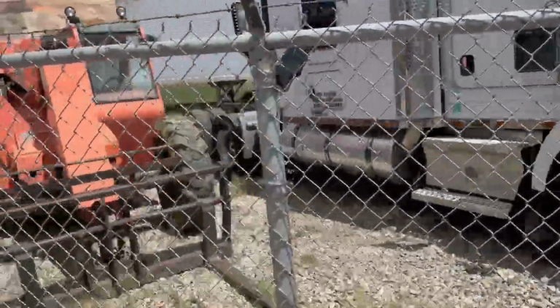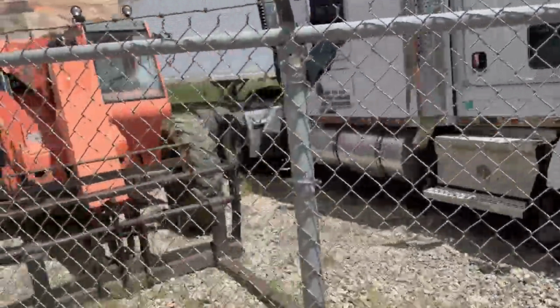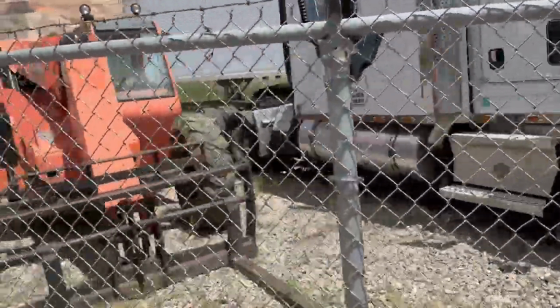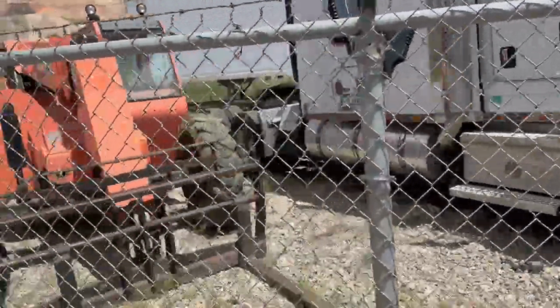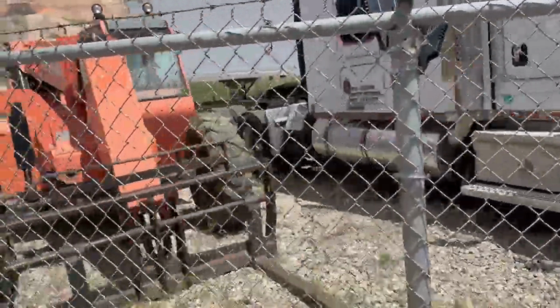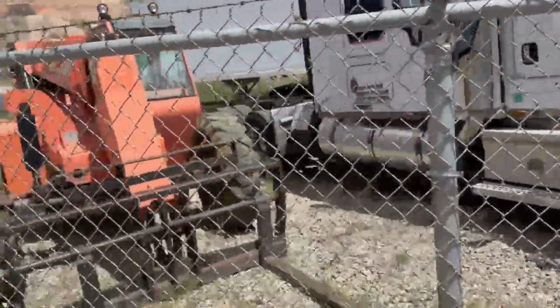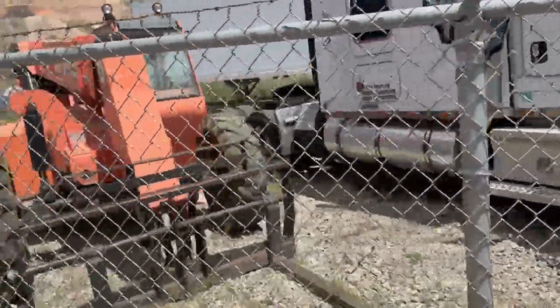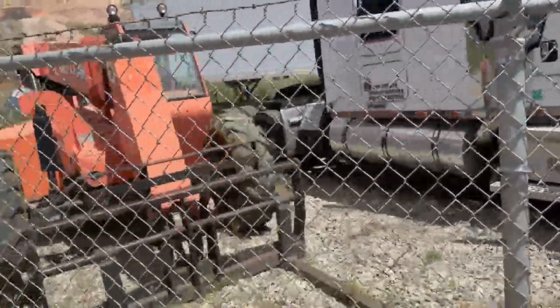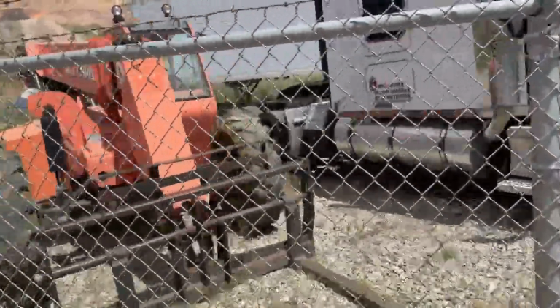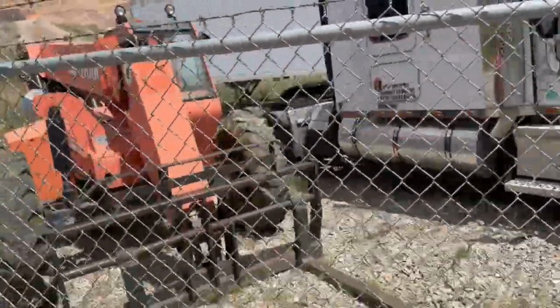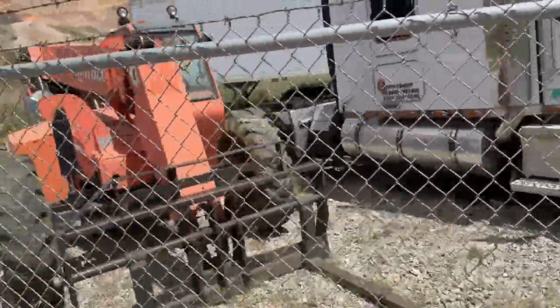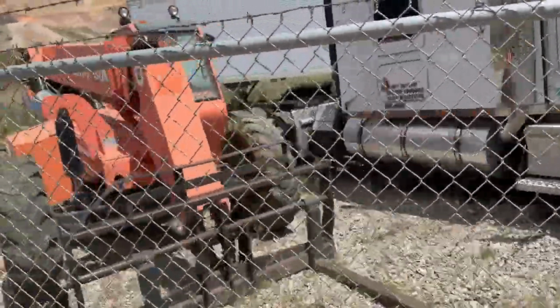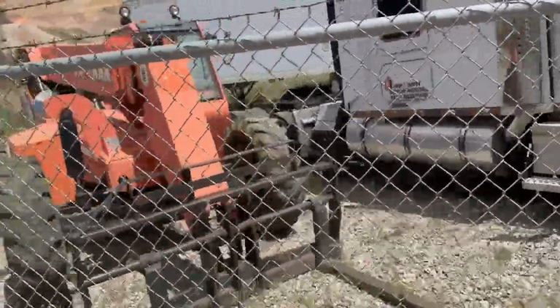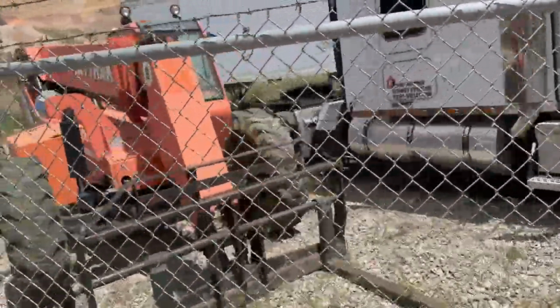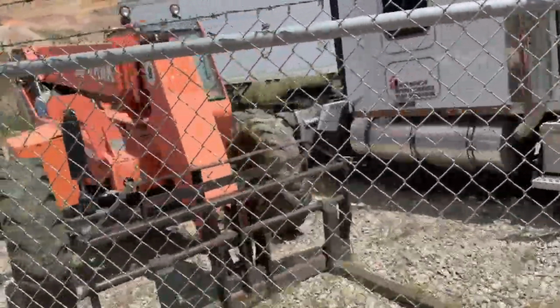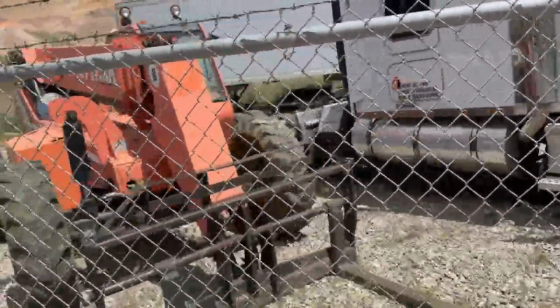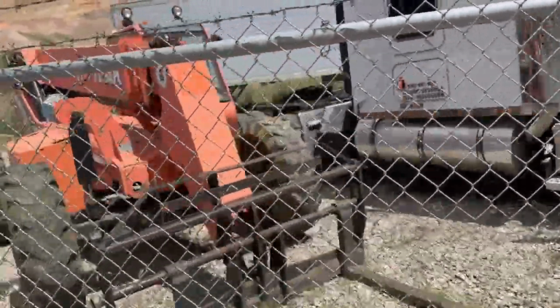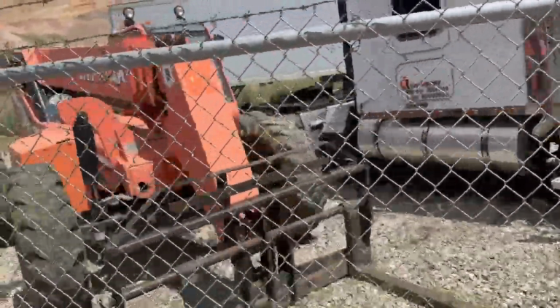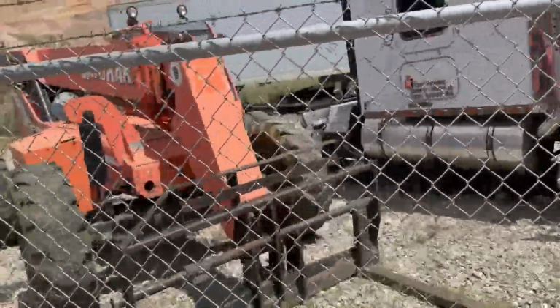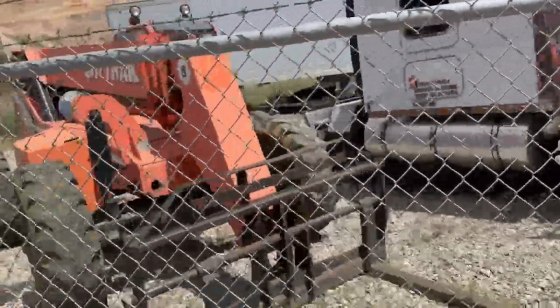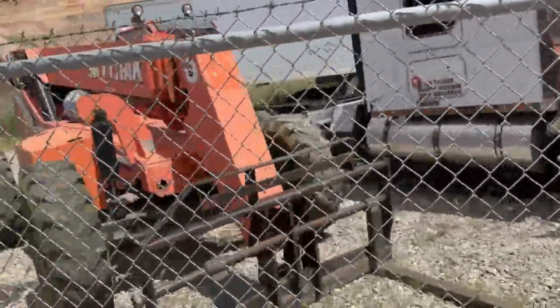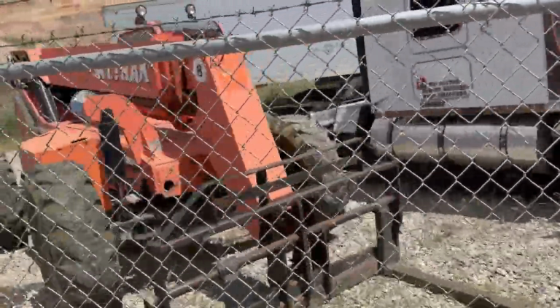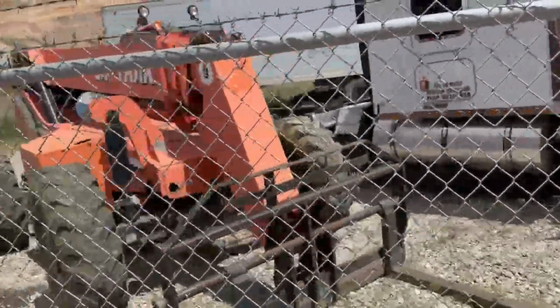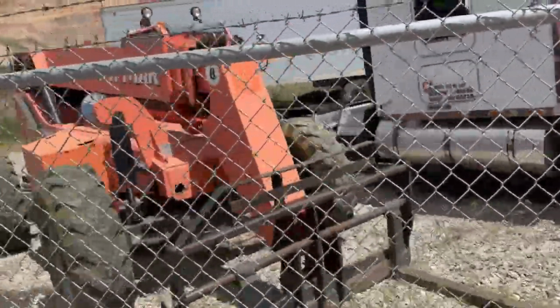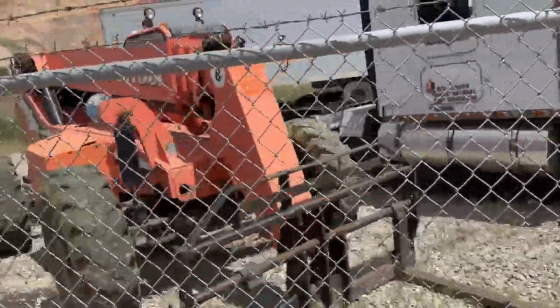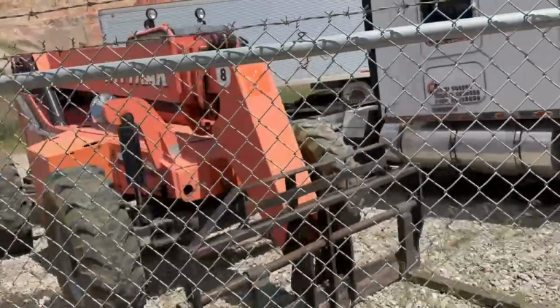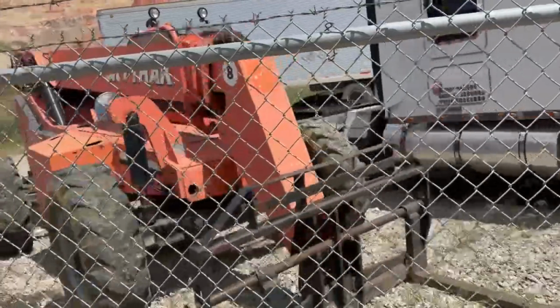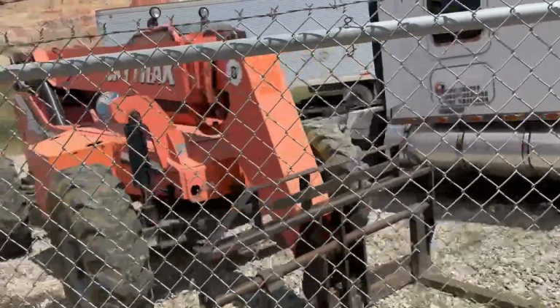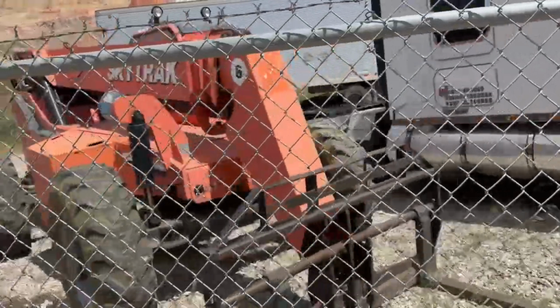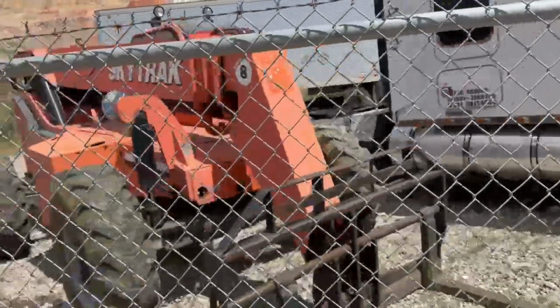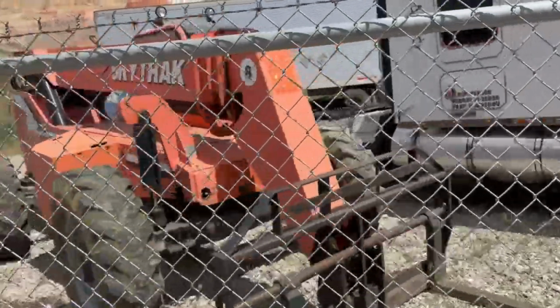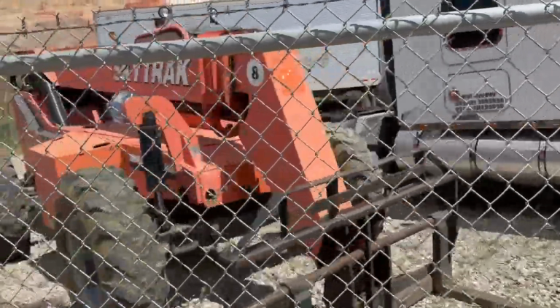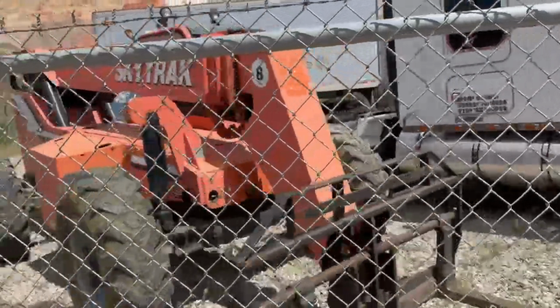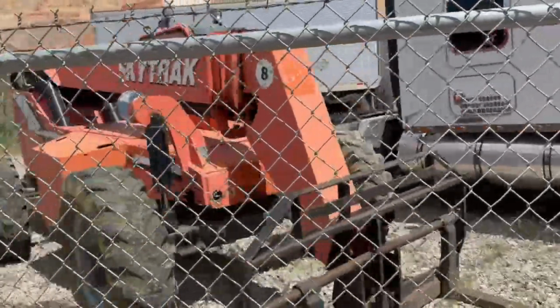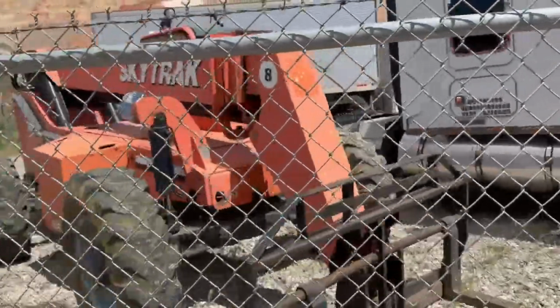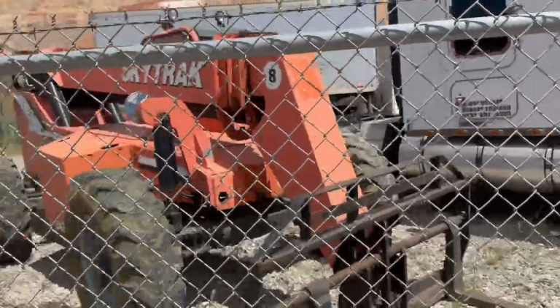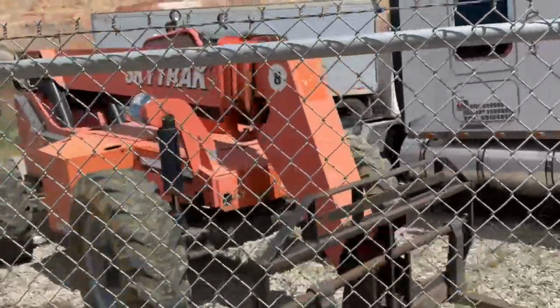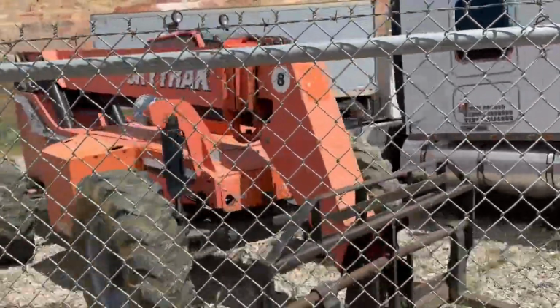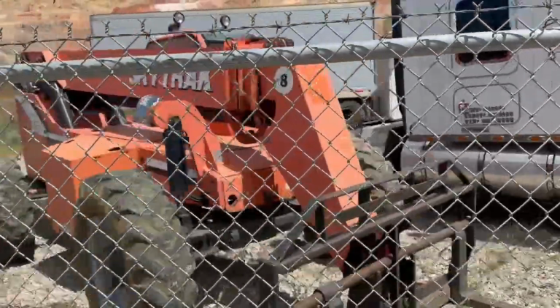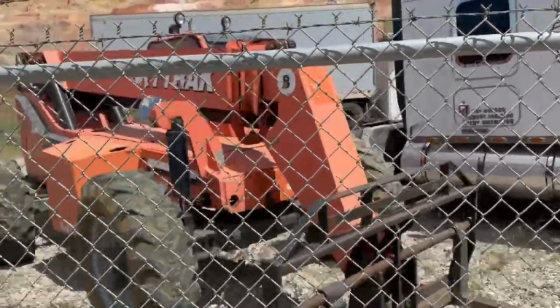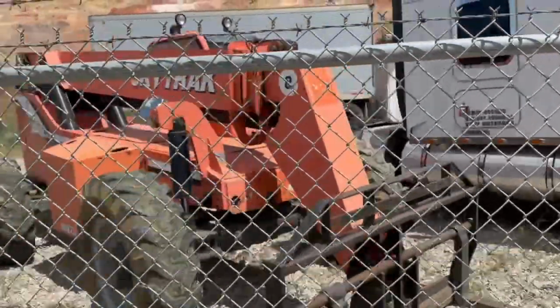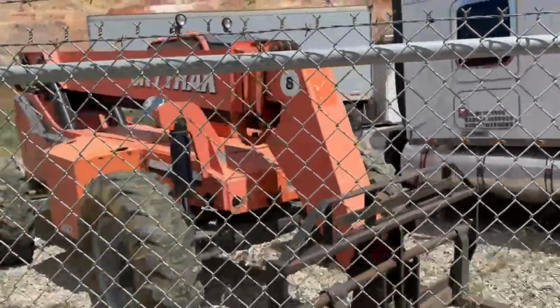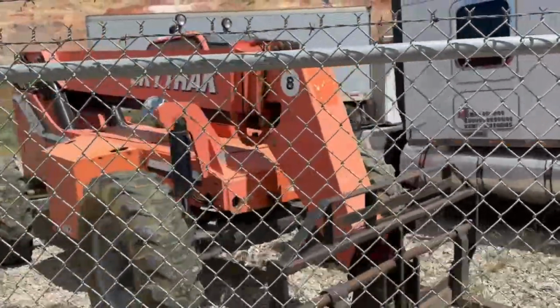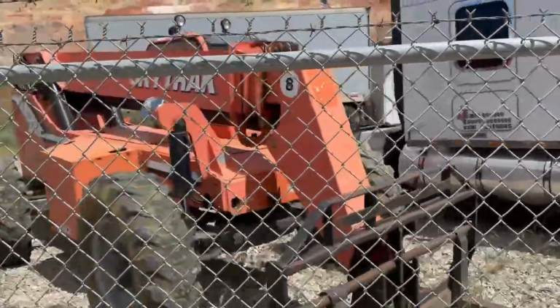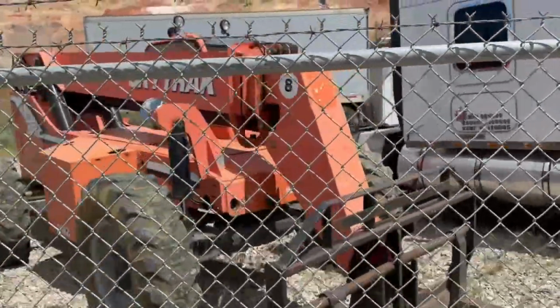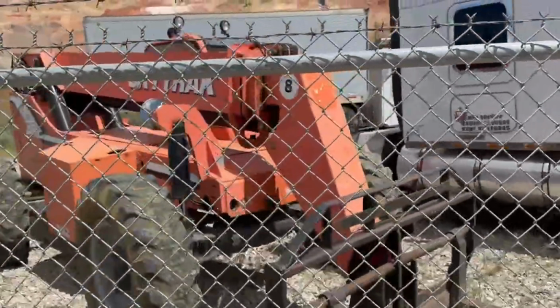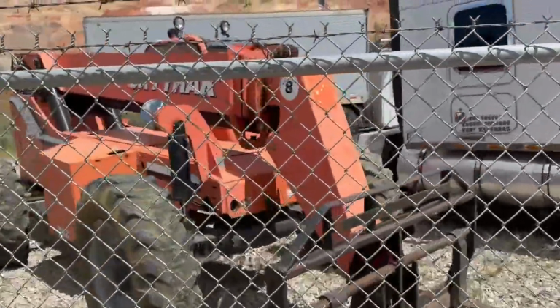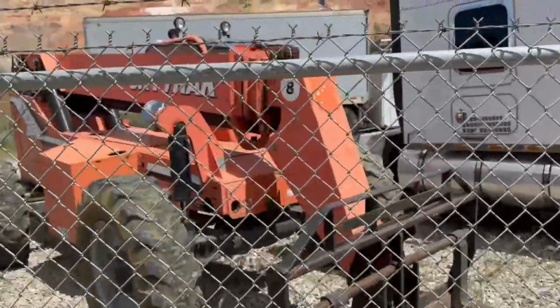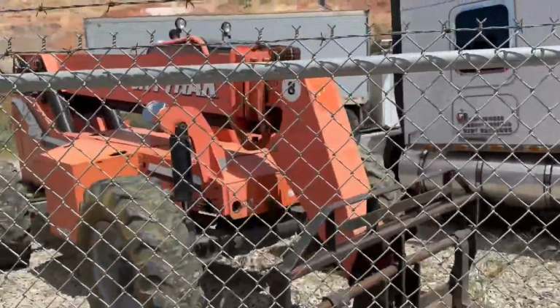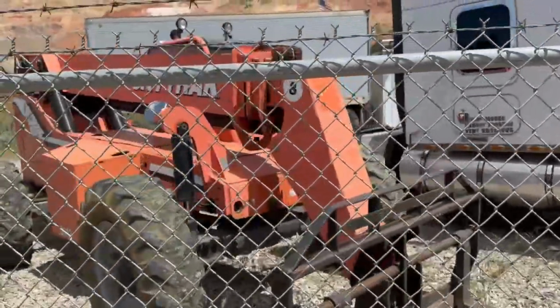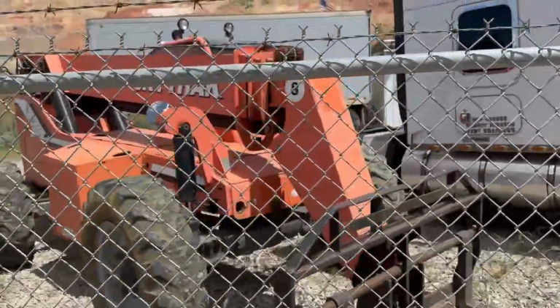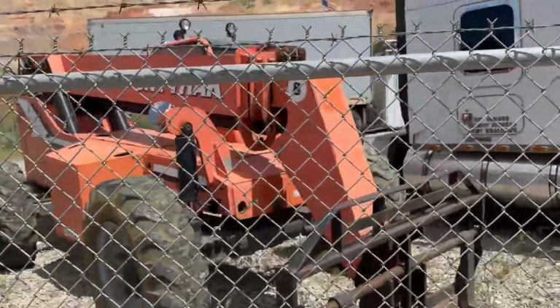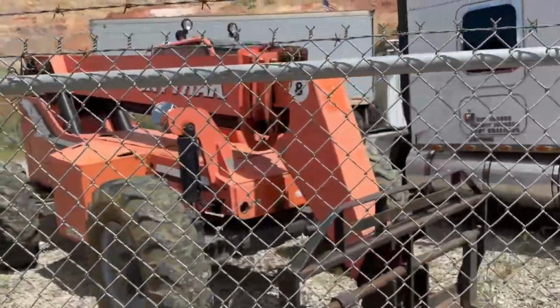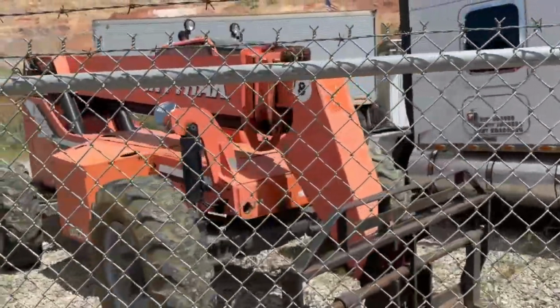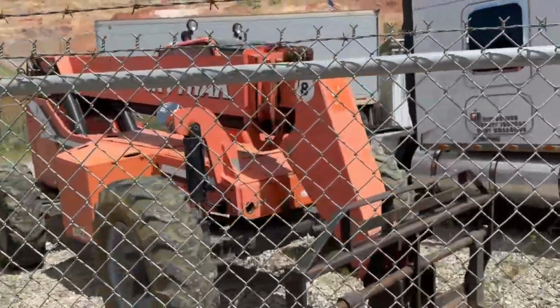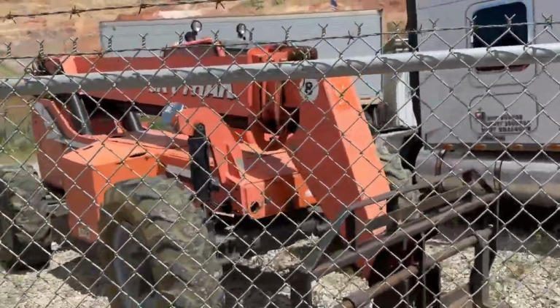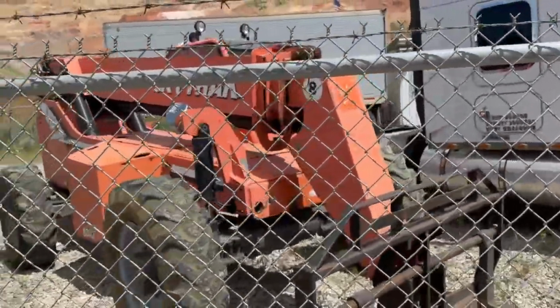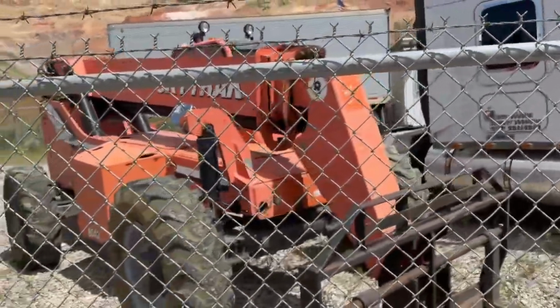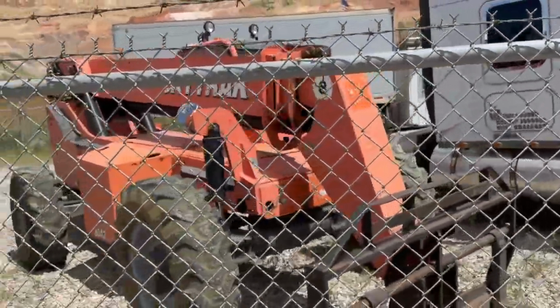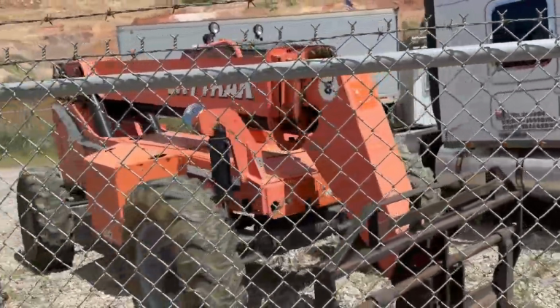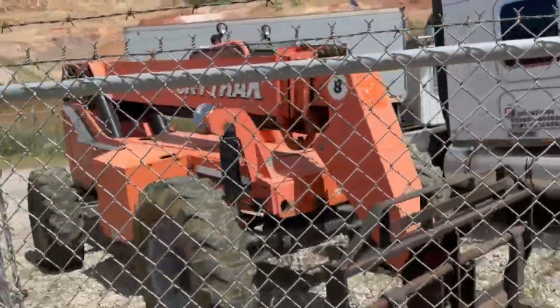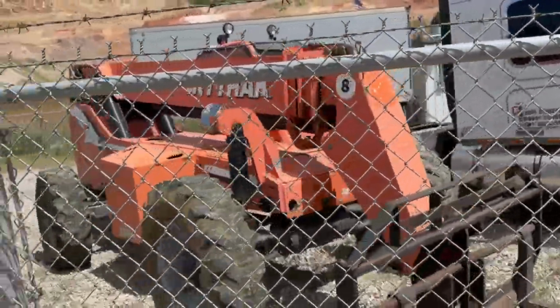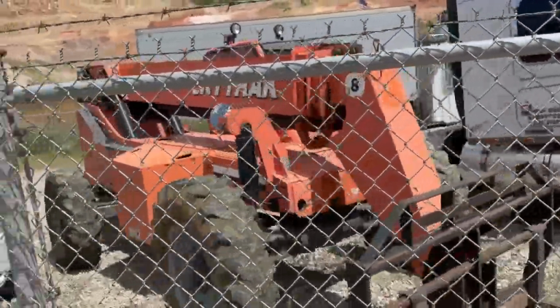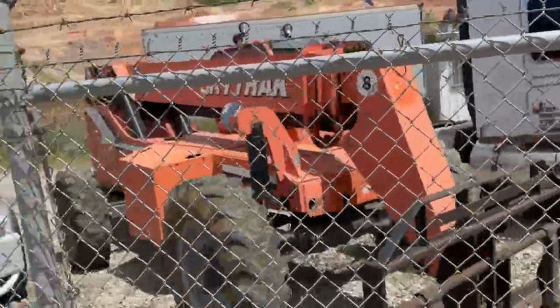Nice SkyTrack 8042, 8,000 pound forklift — original and very, very clean.